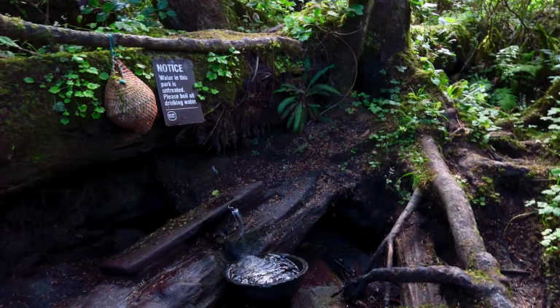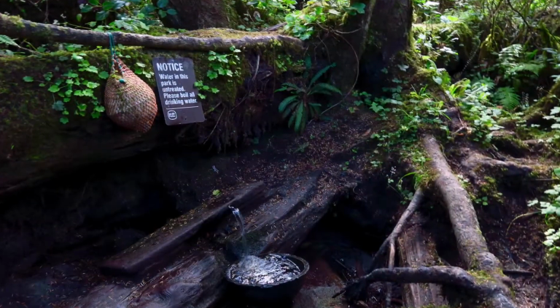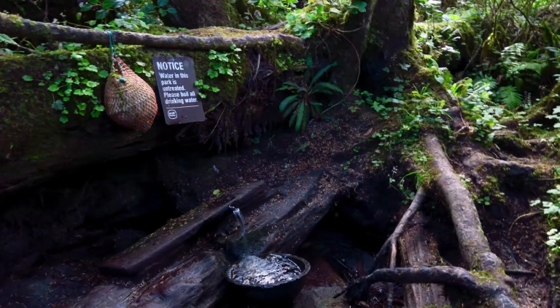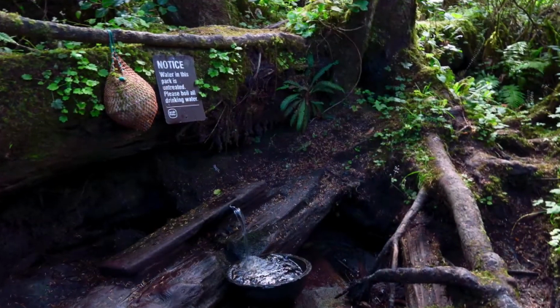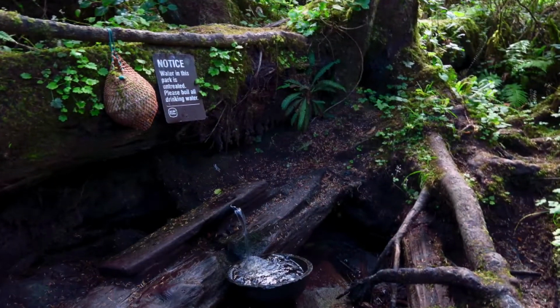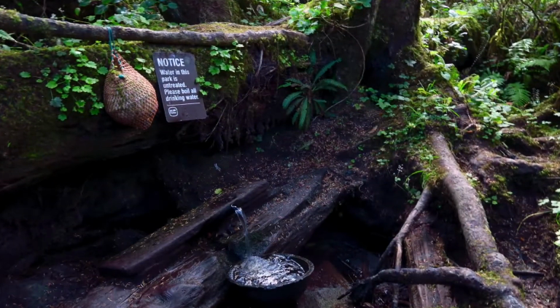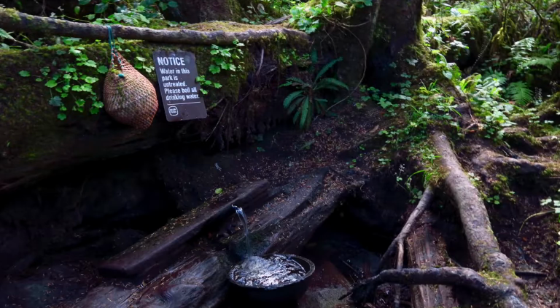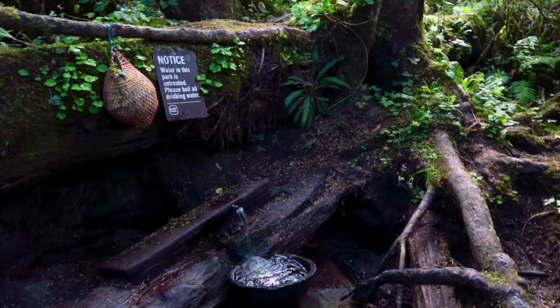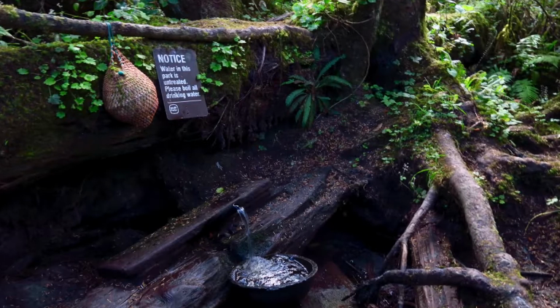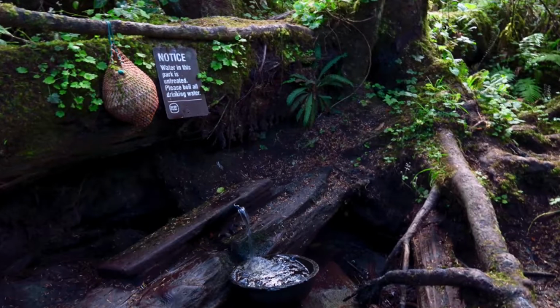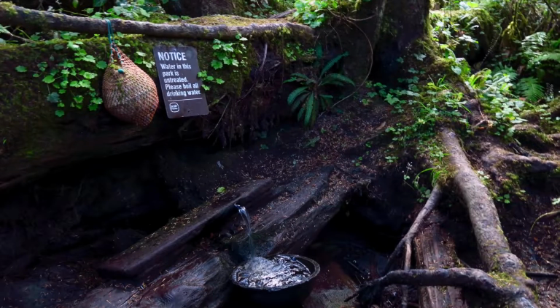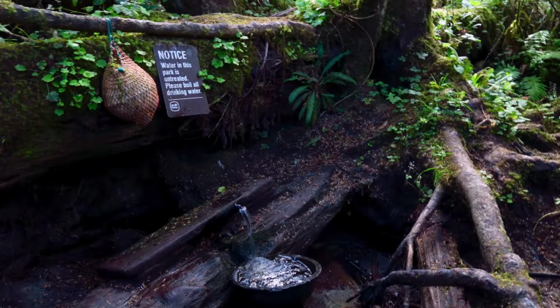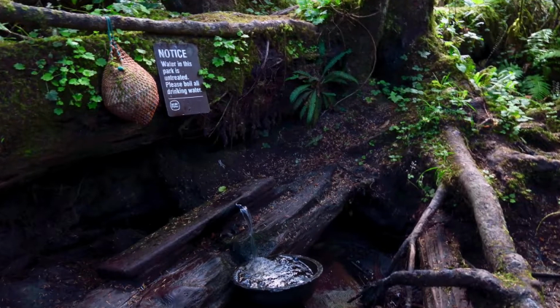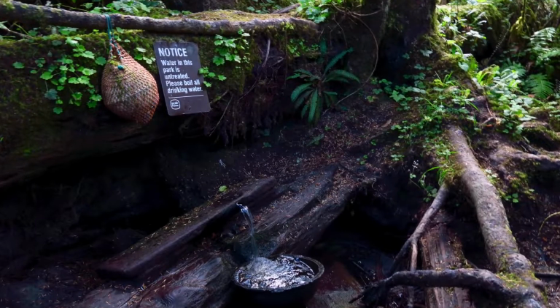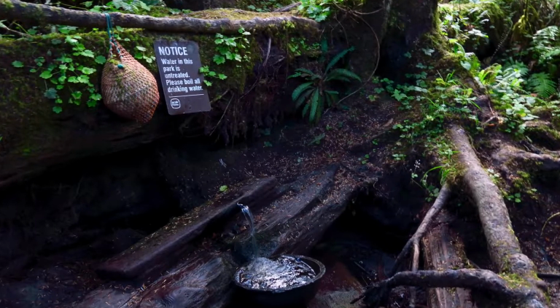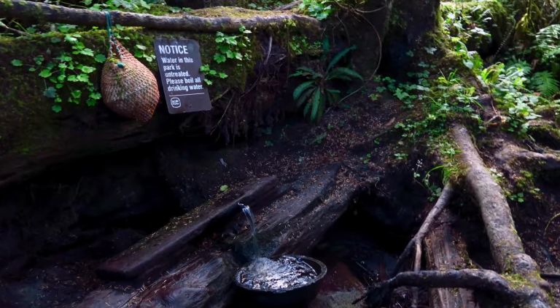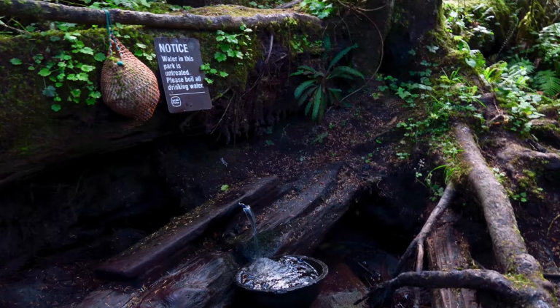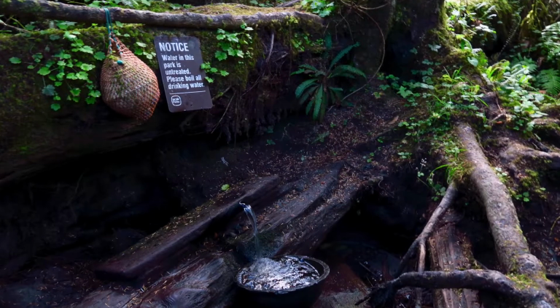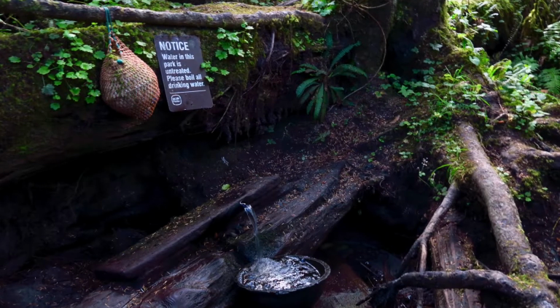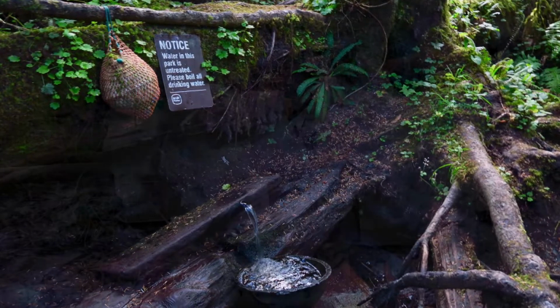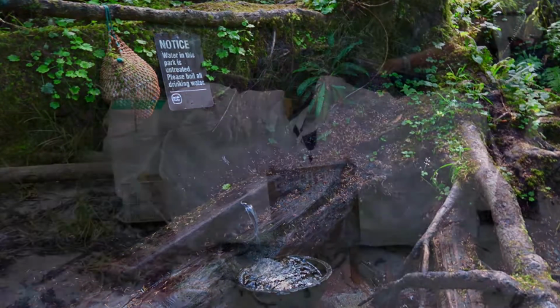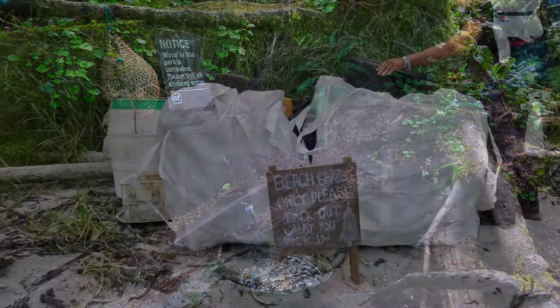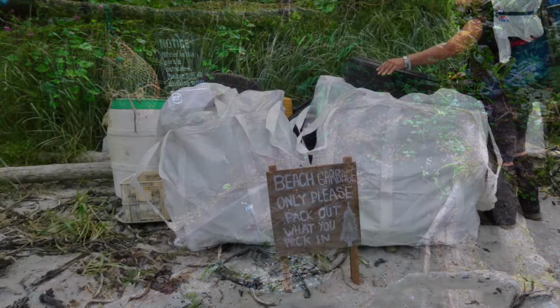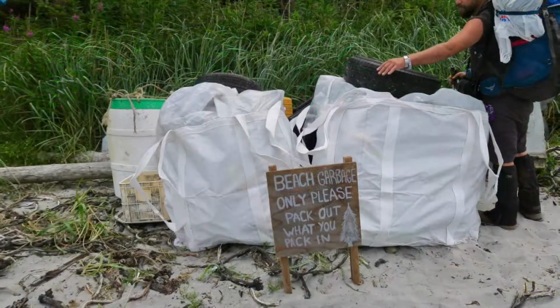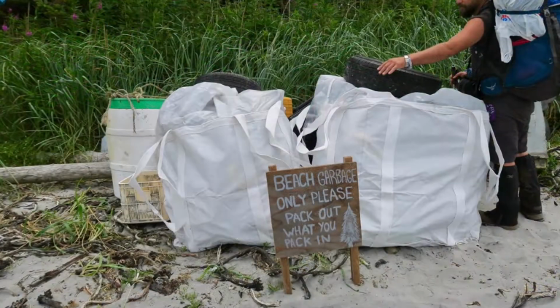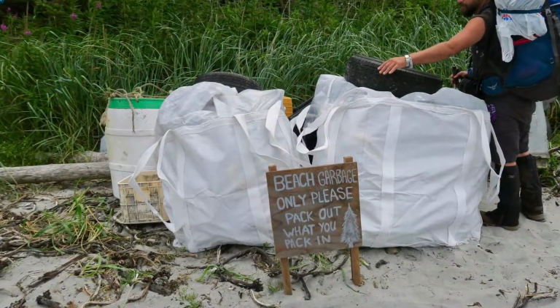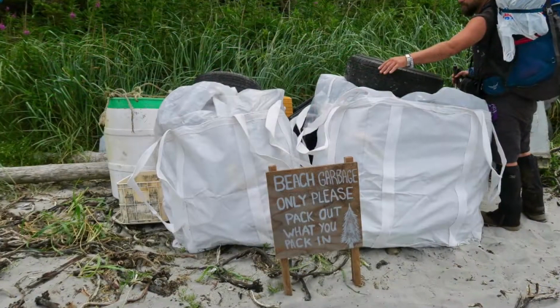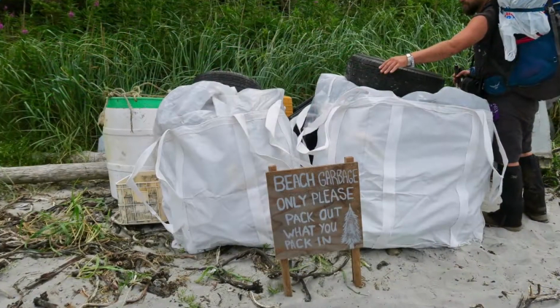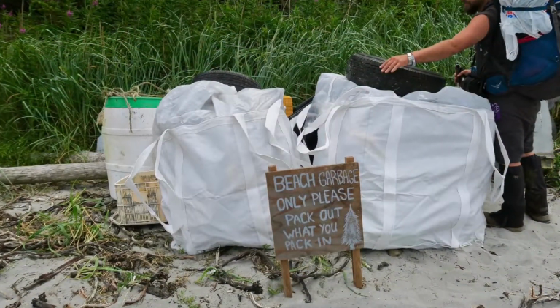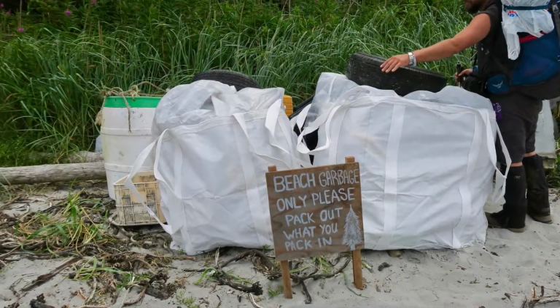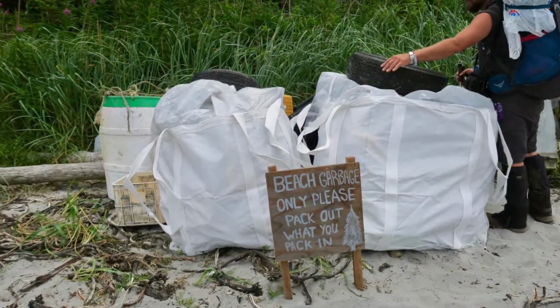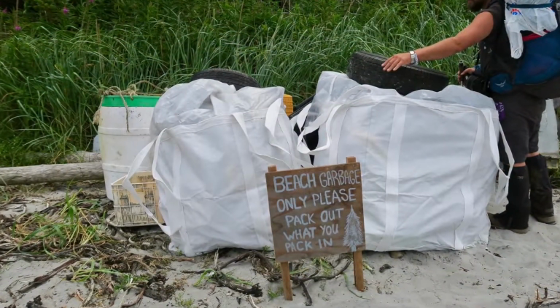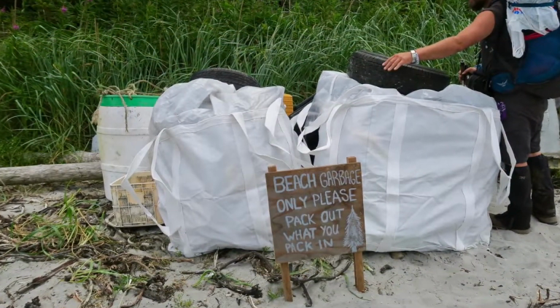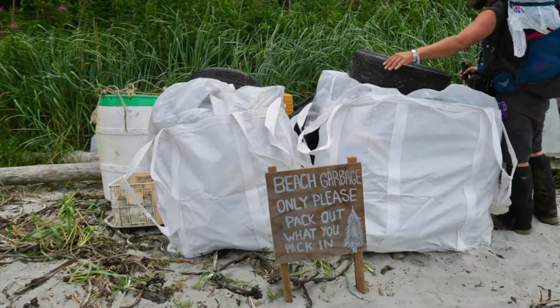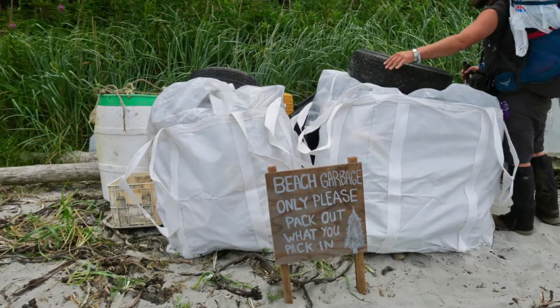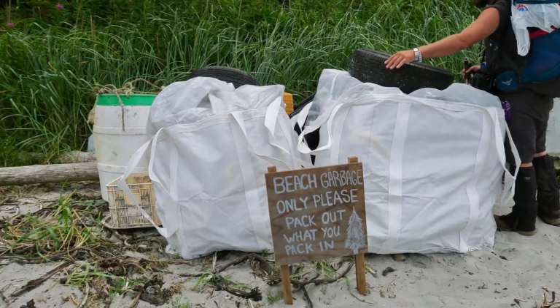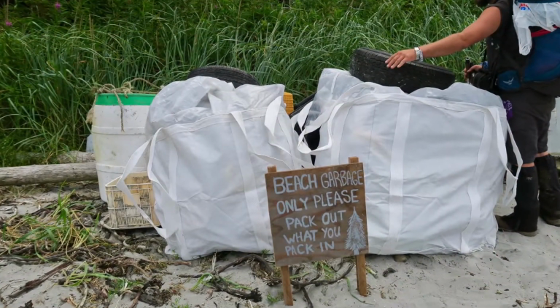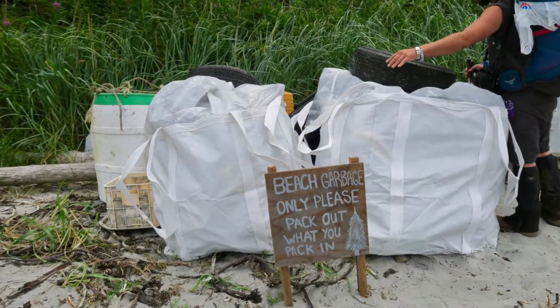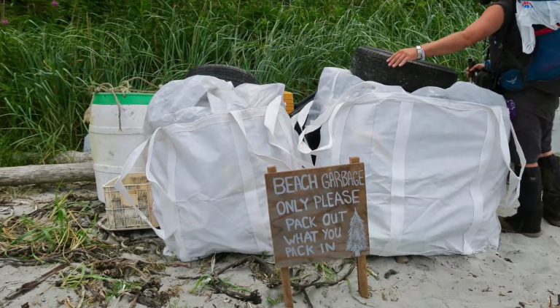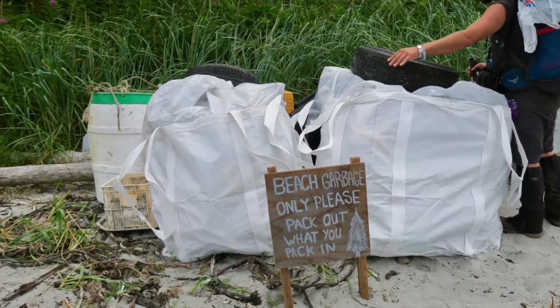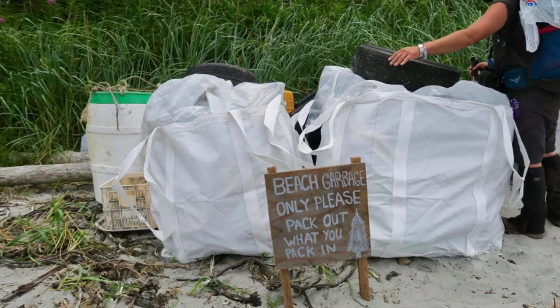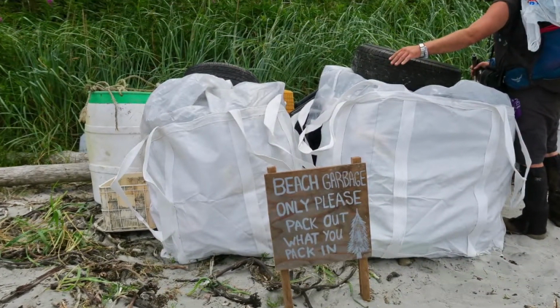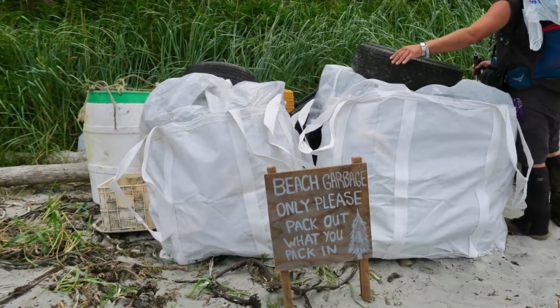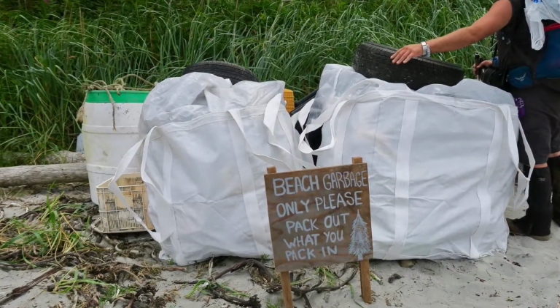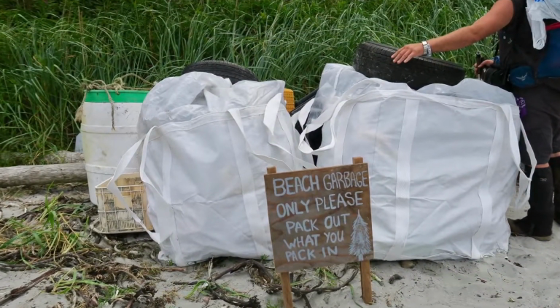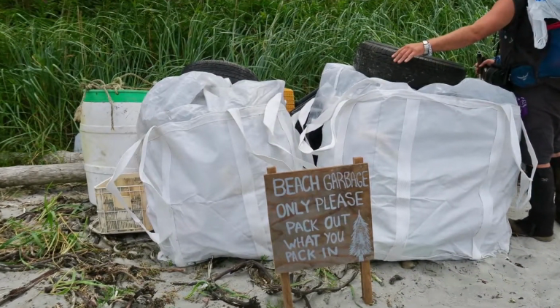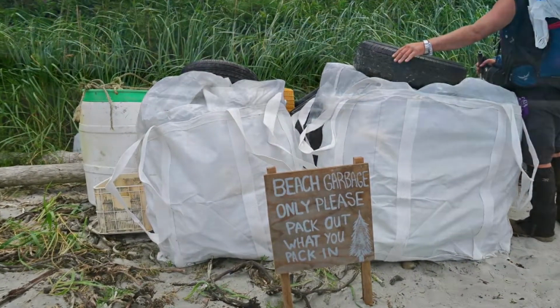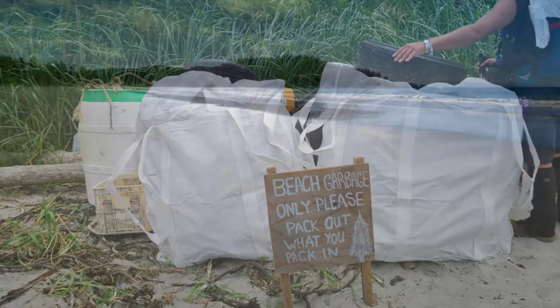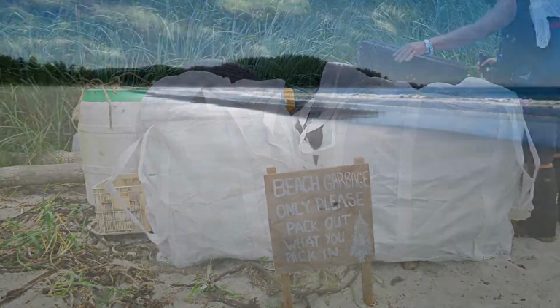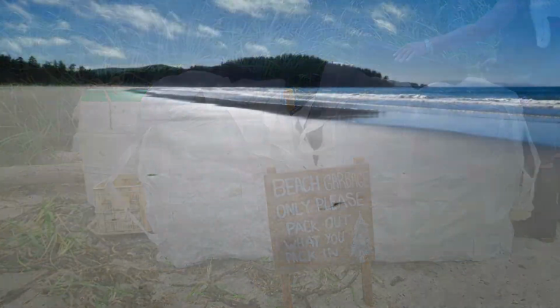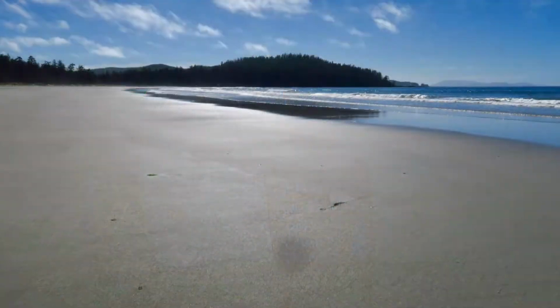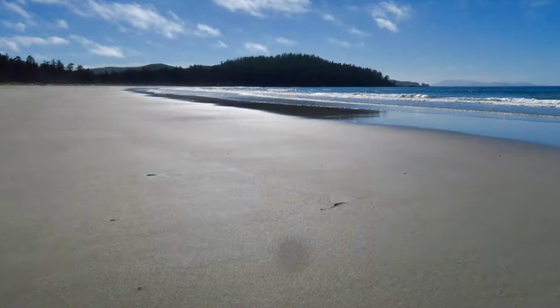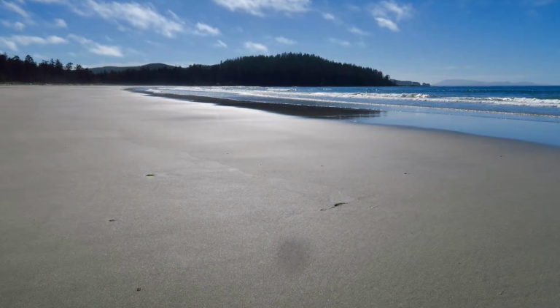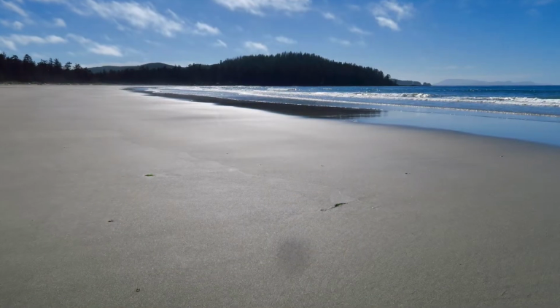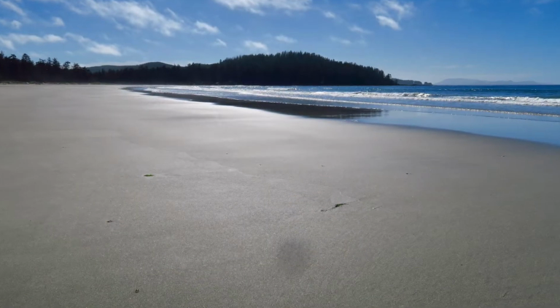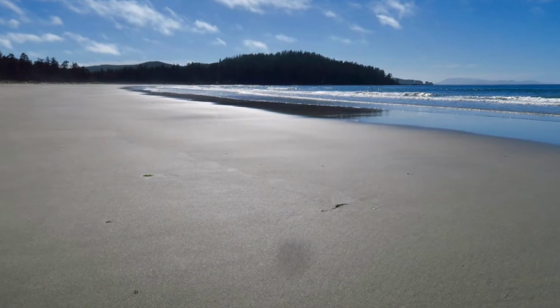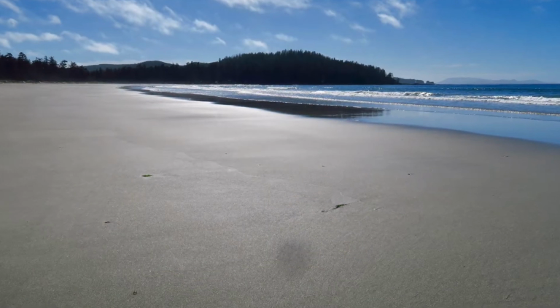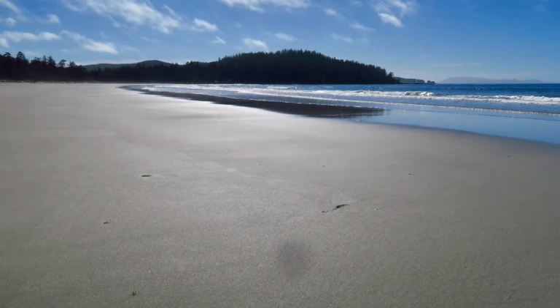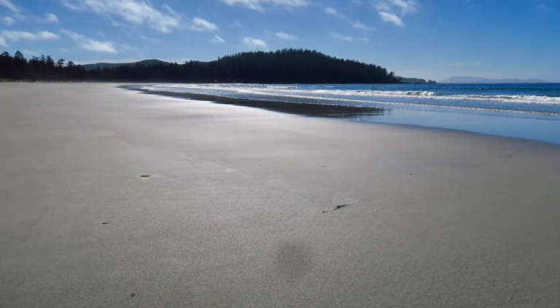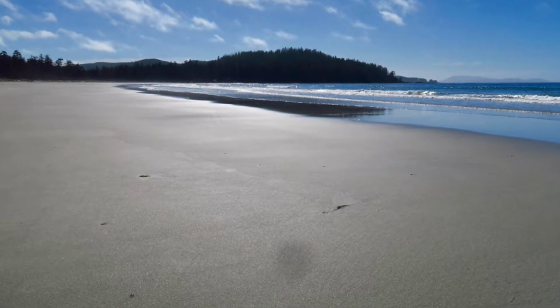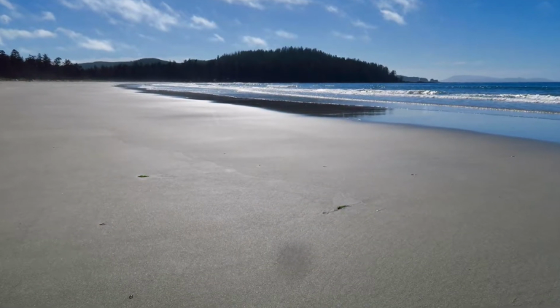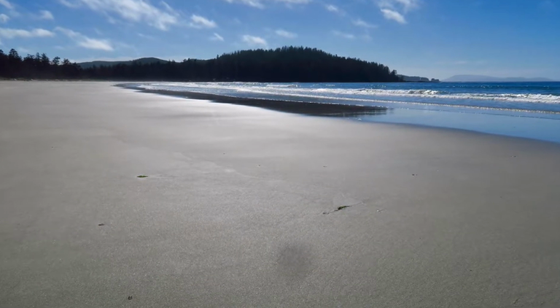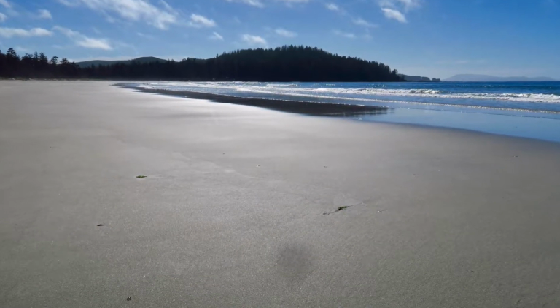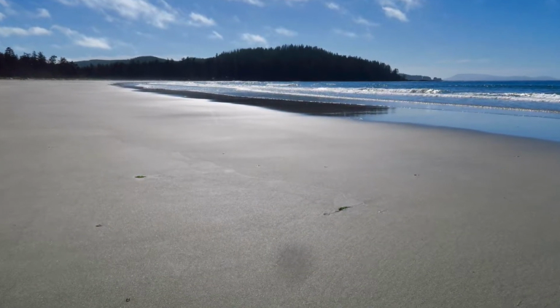We got to spend the rest of our day exploring, and with 2.5km of beach to explore, we had no trouble filling our day.